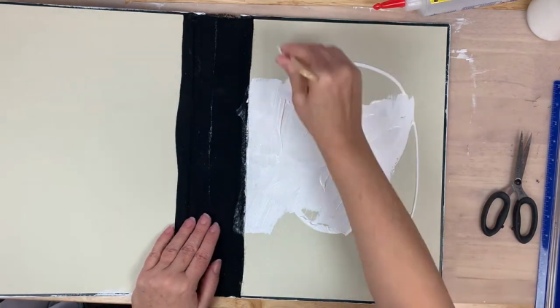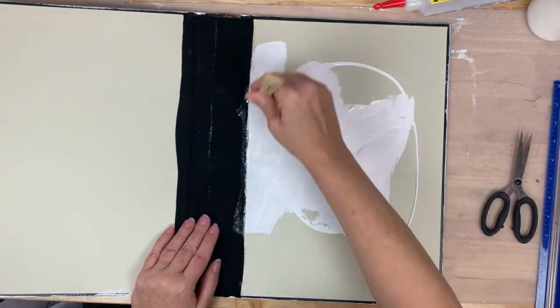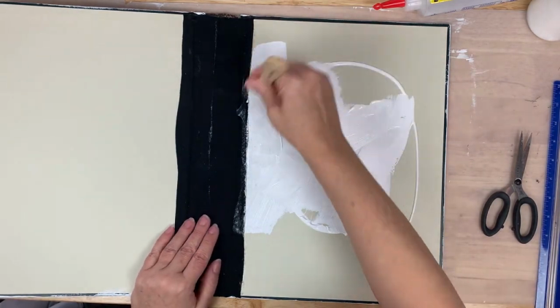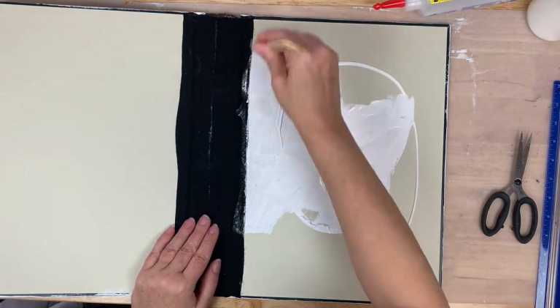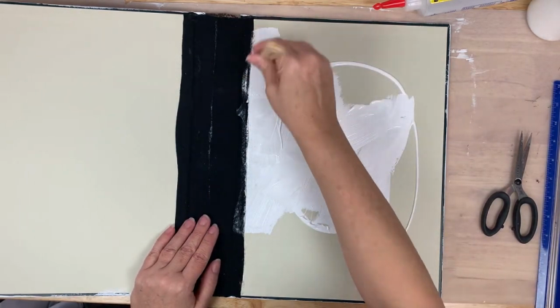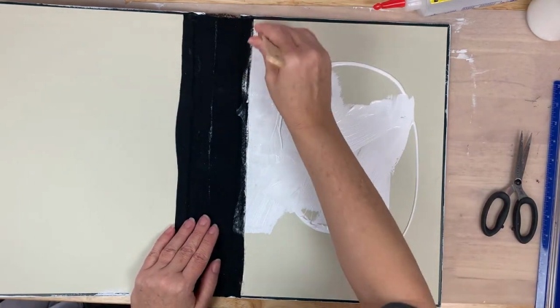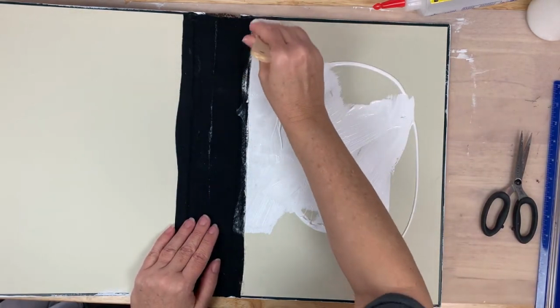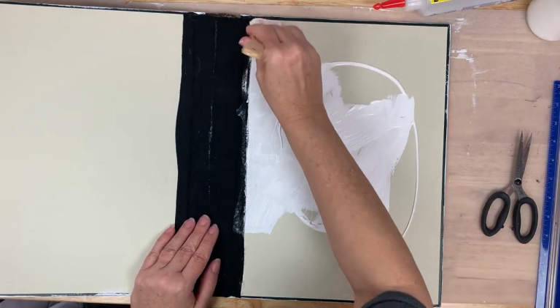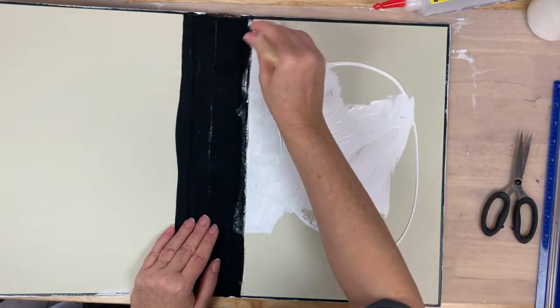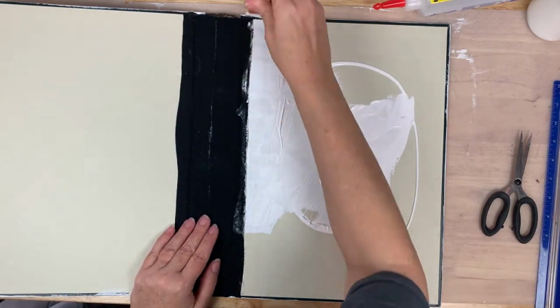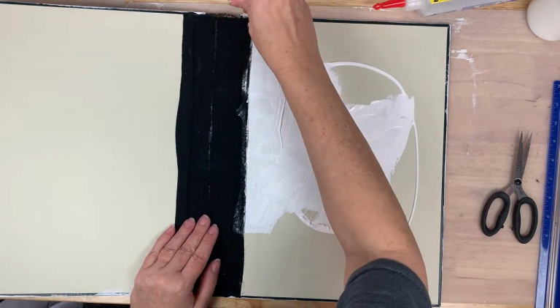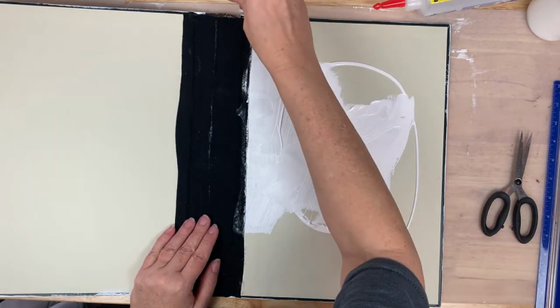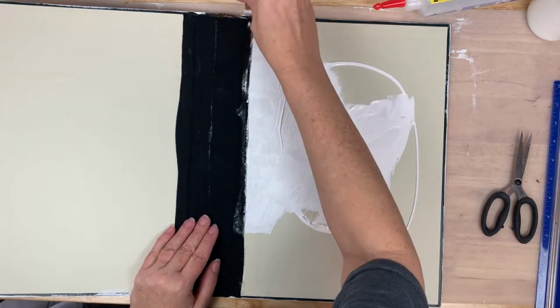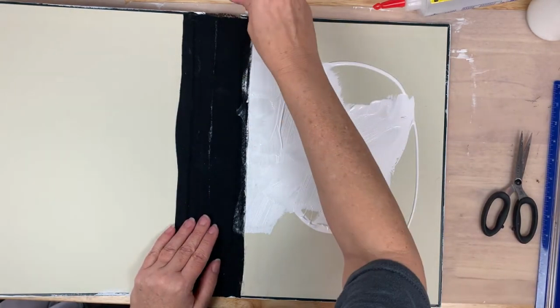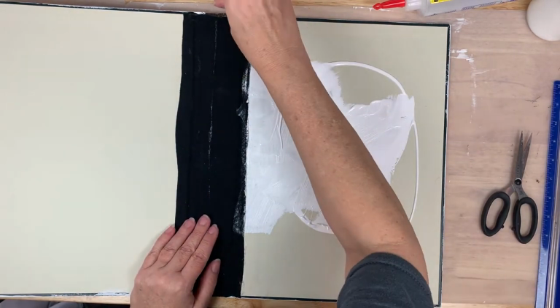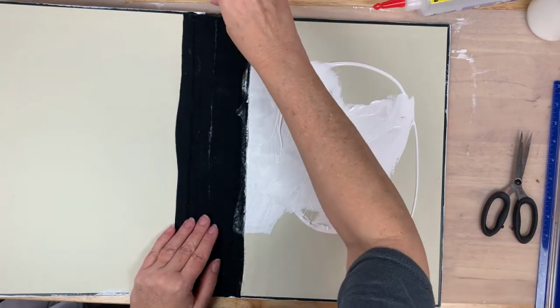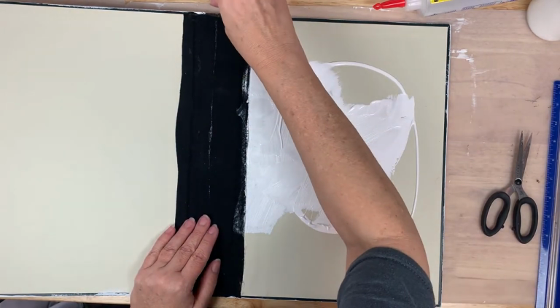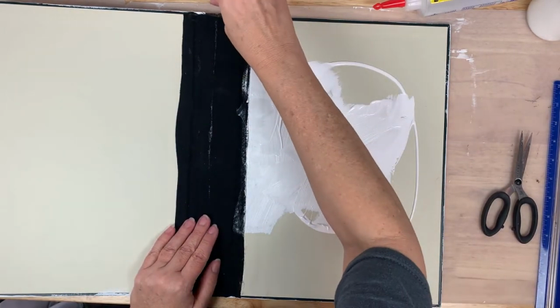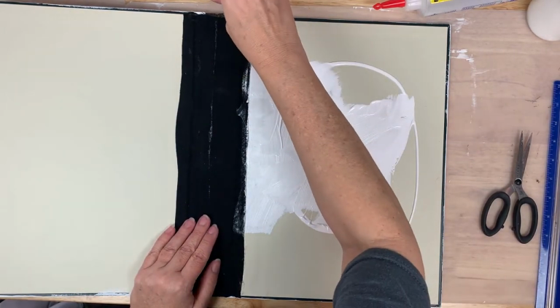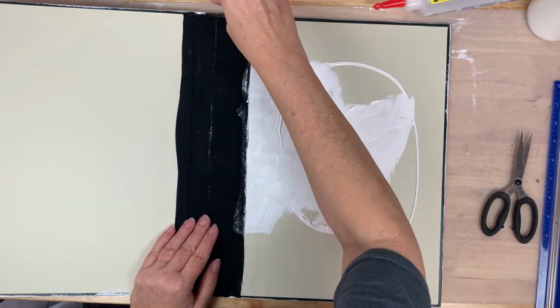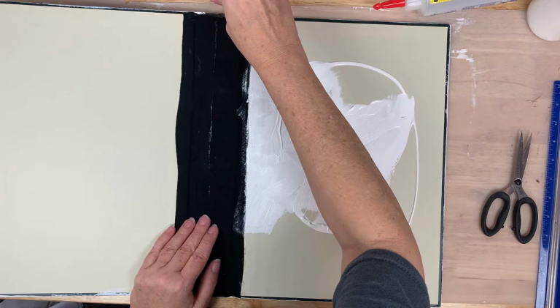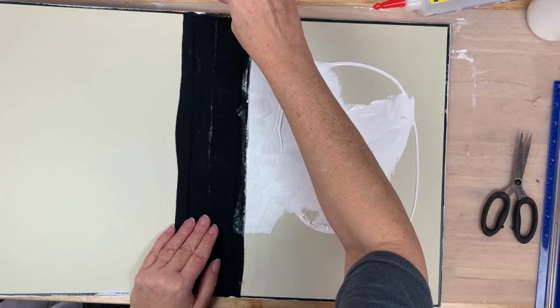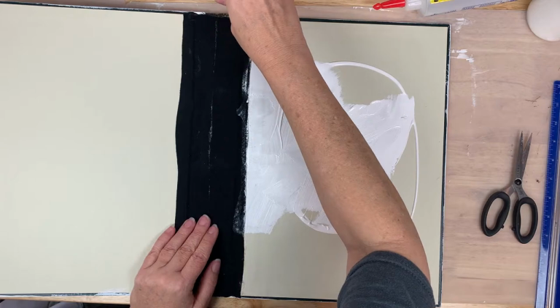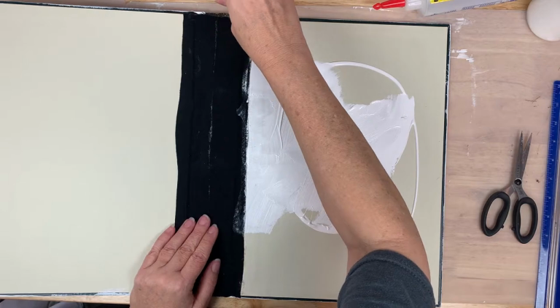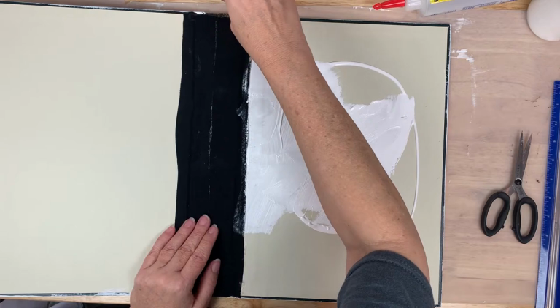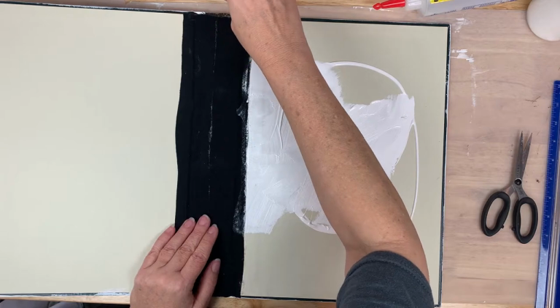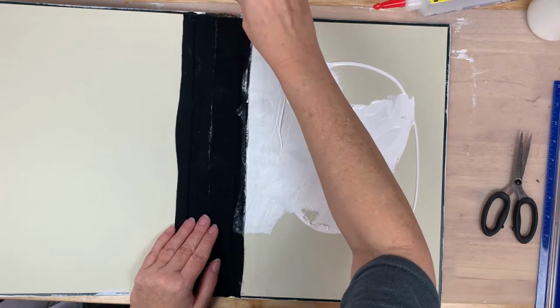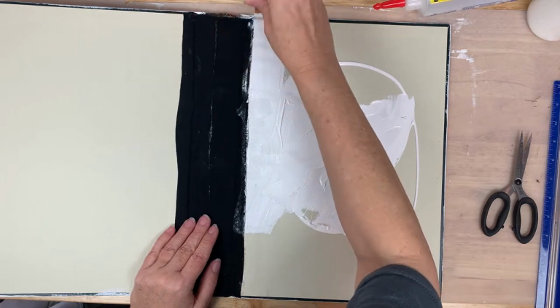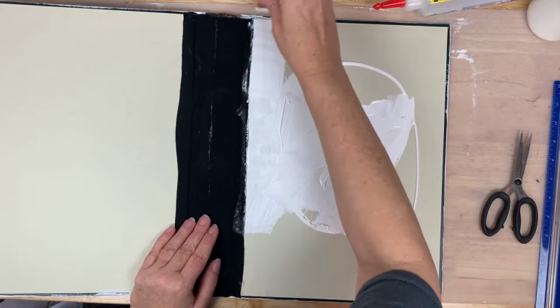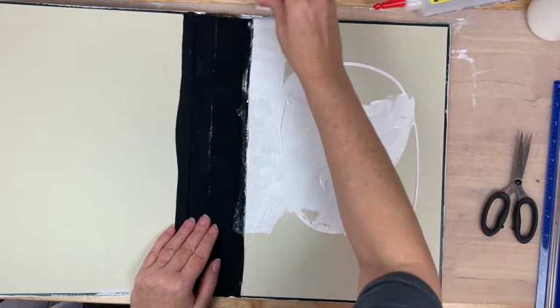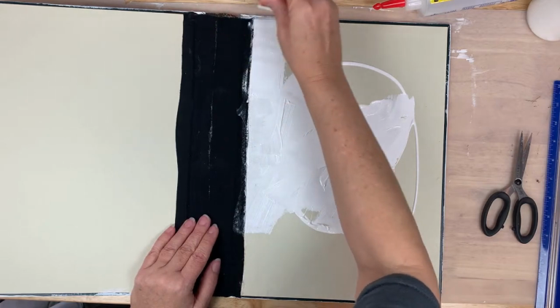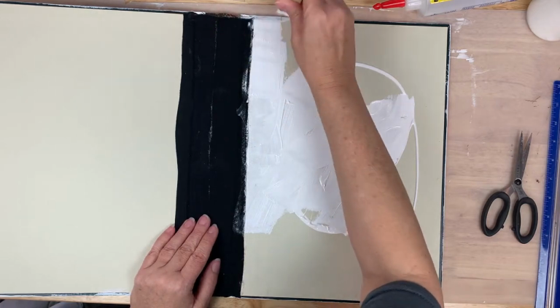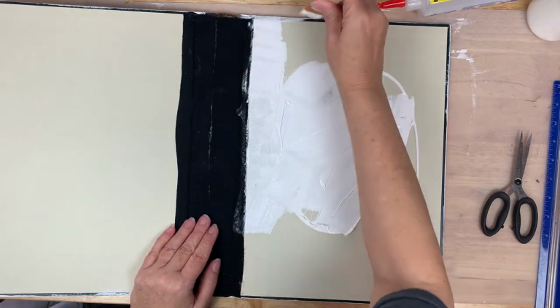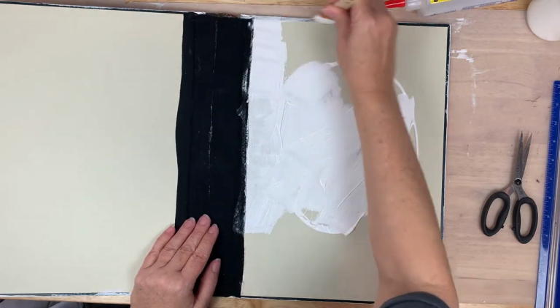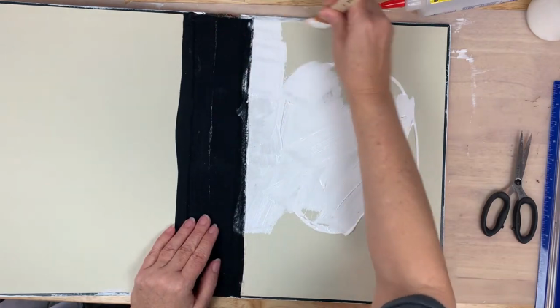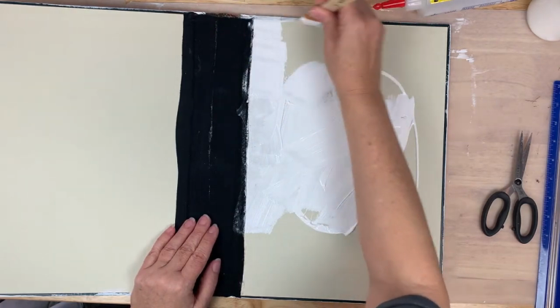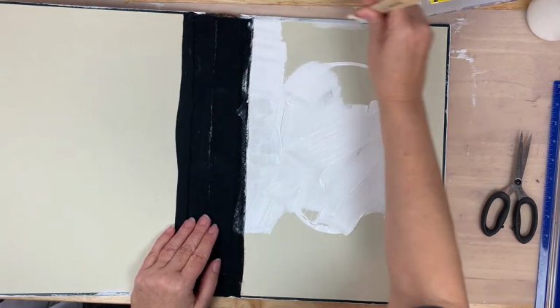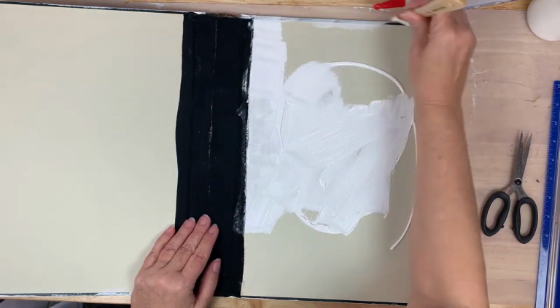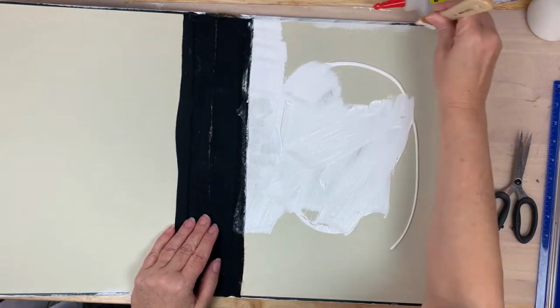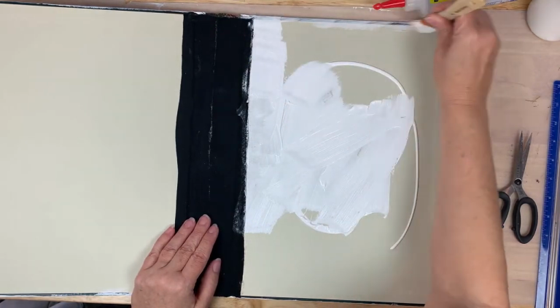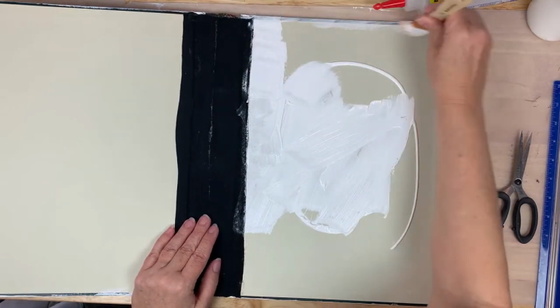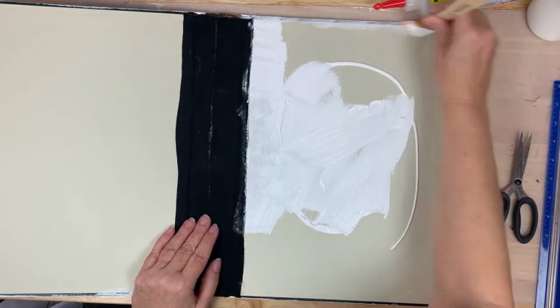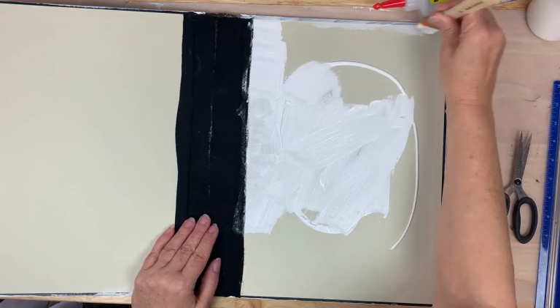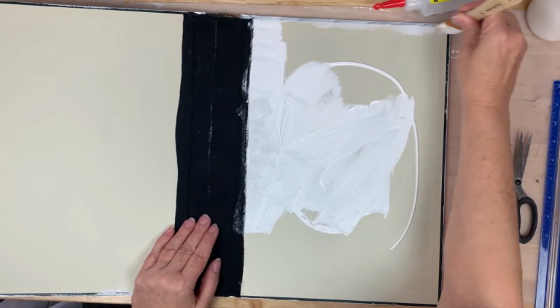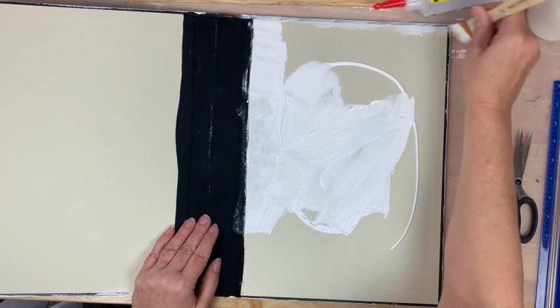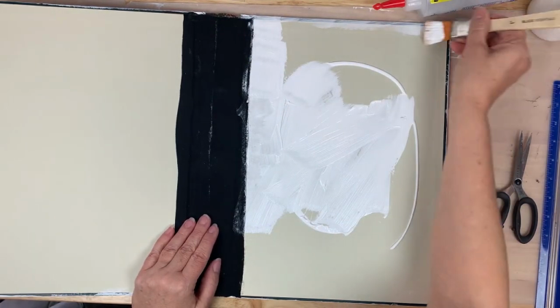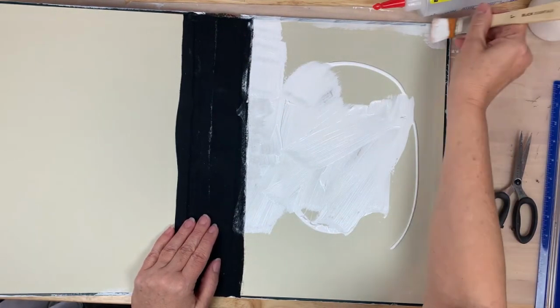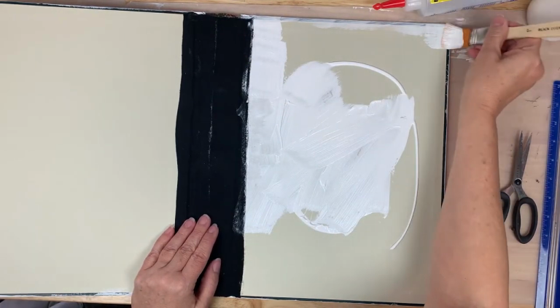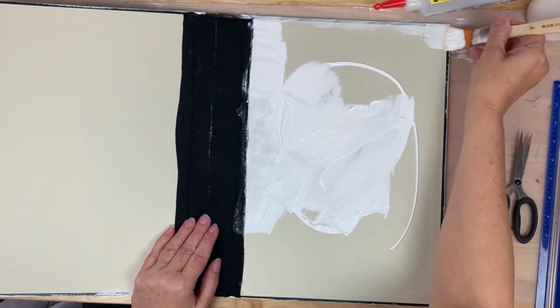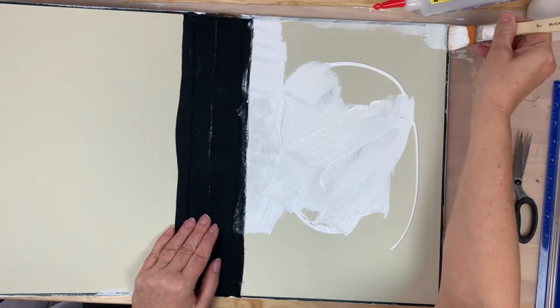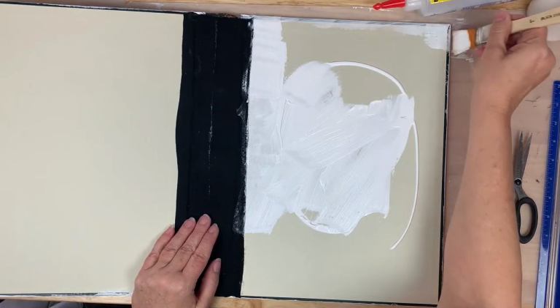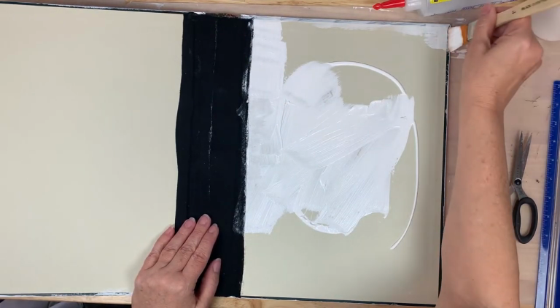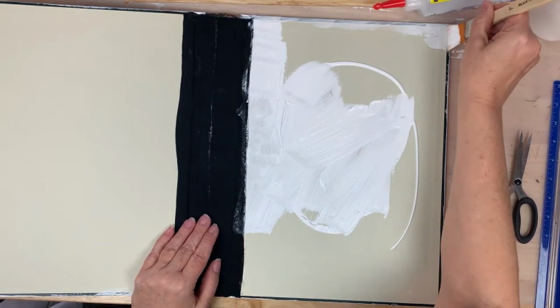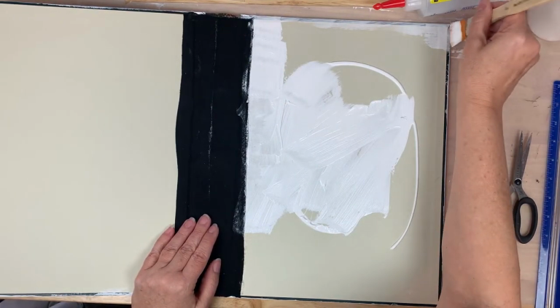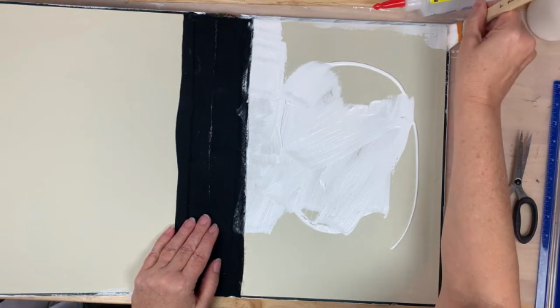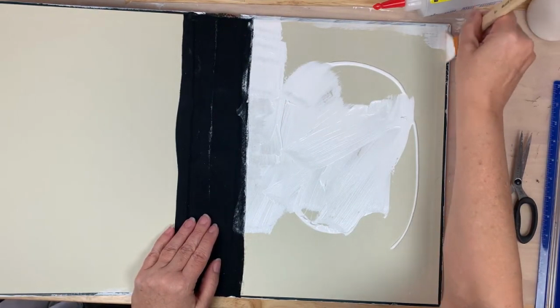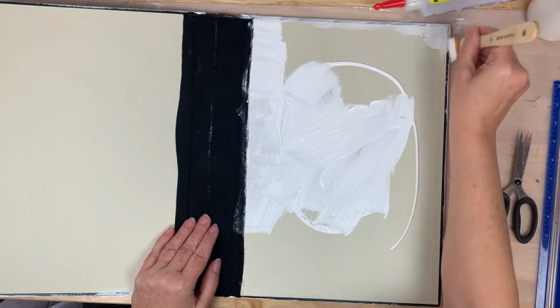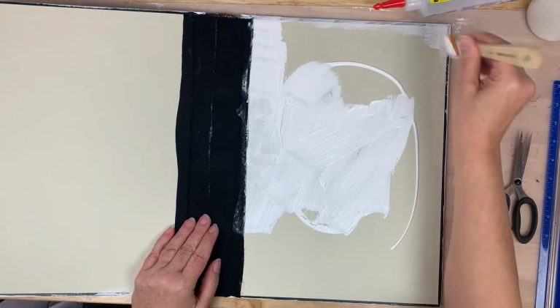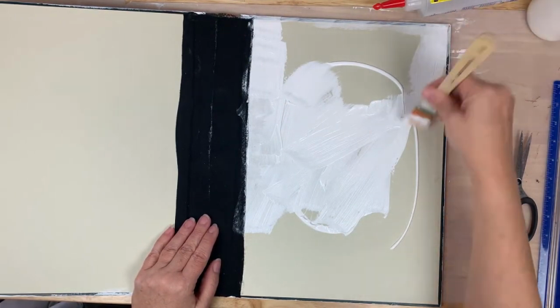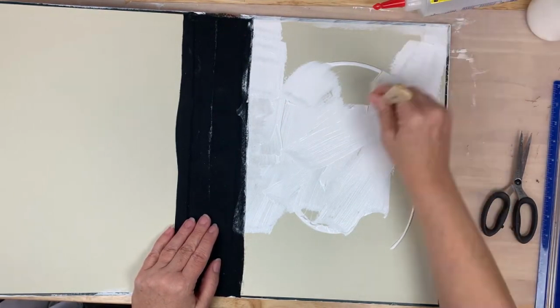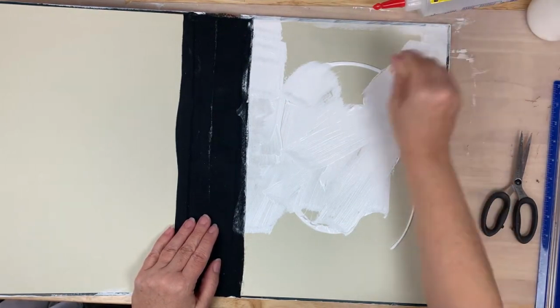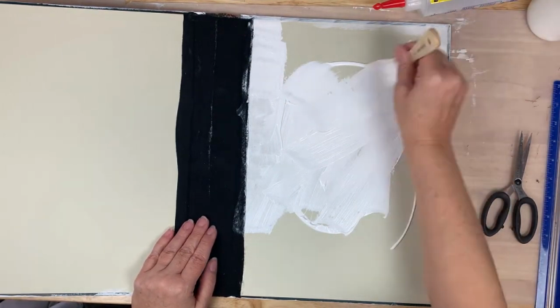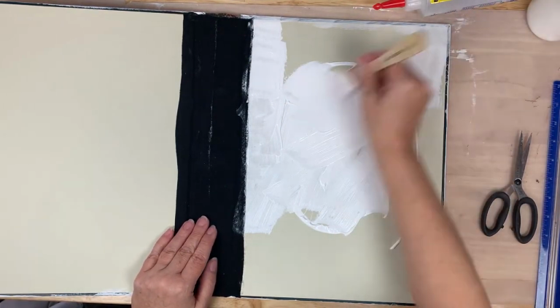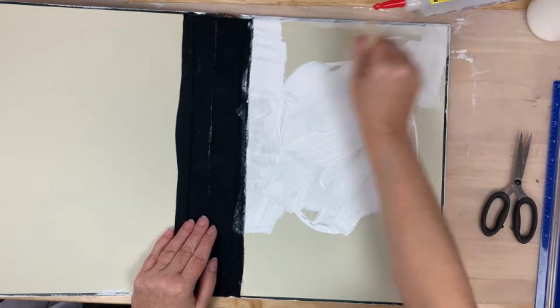Then I'm going to start to prep the inside covers by putting down some gesso on the inside of the front and back cover.